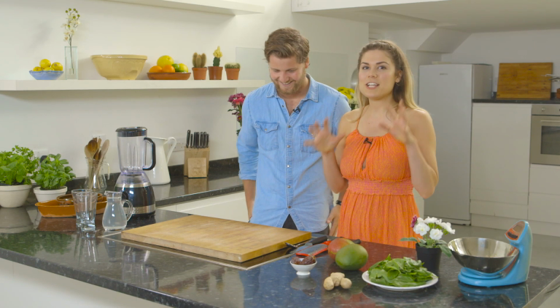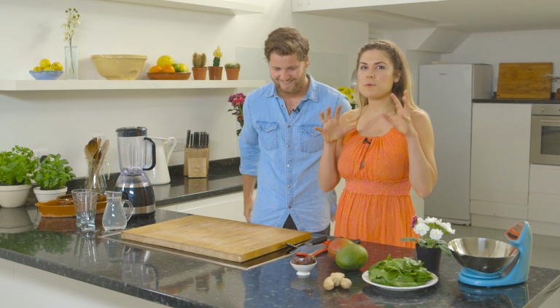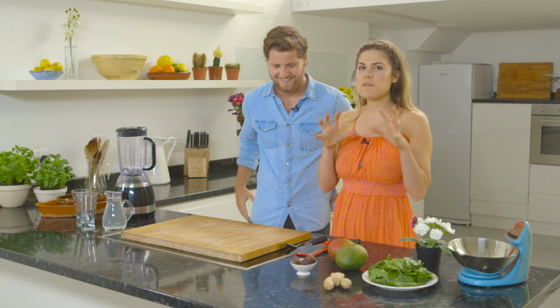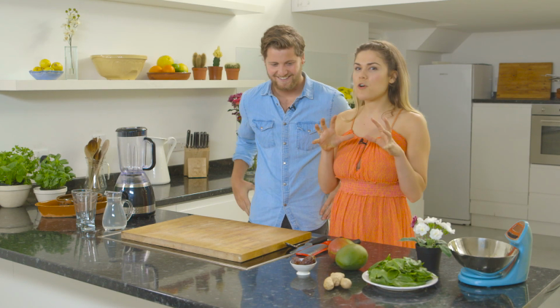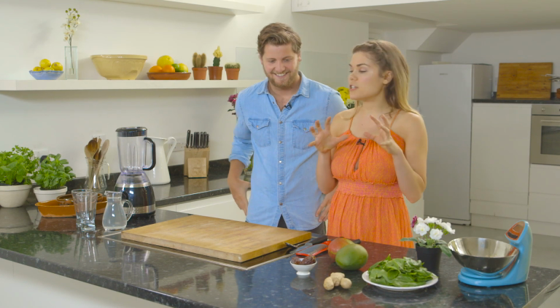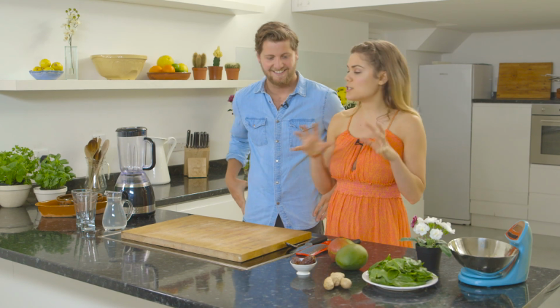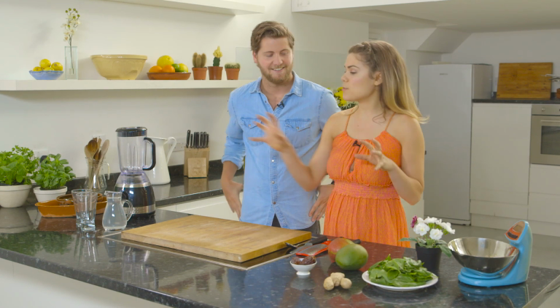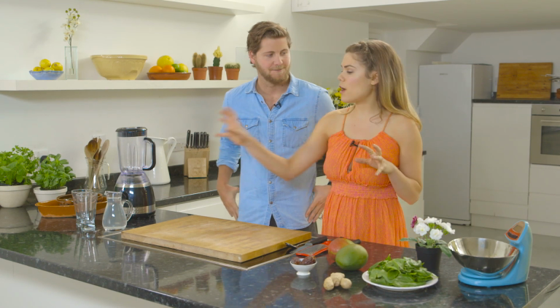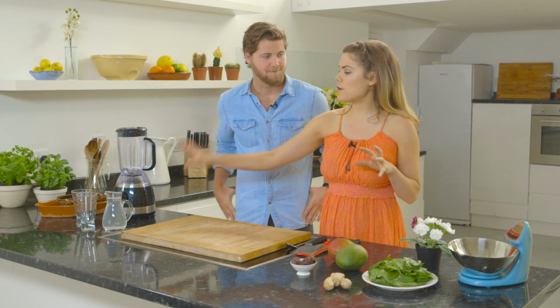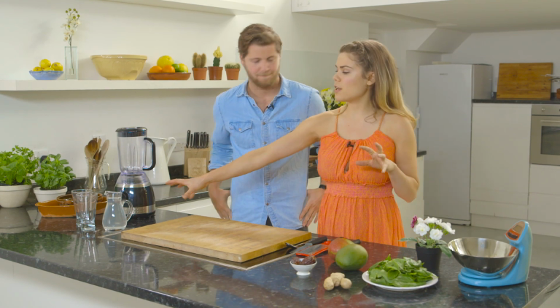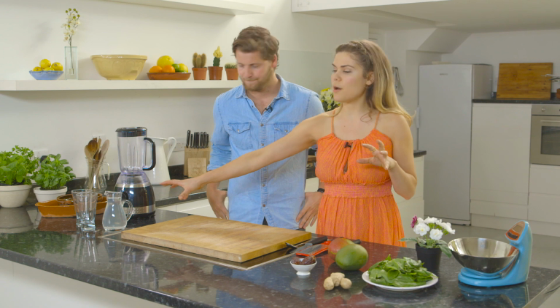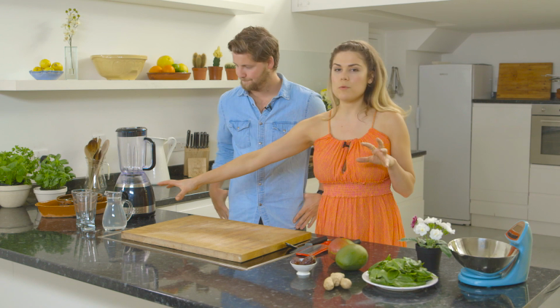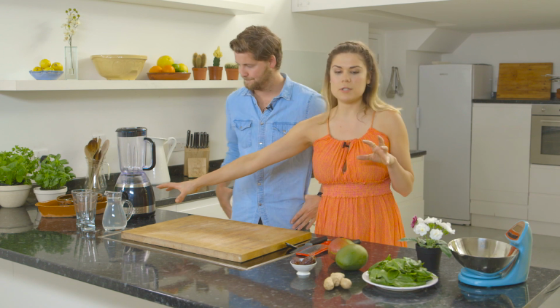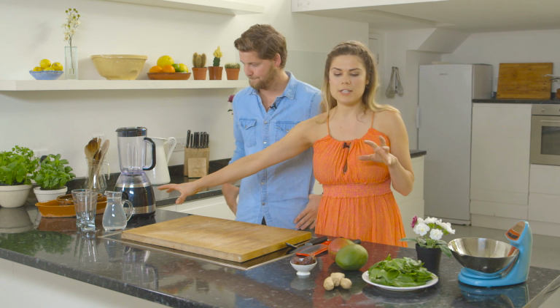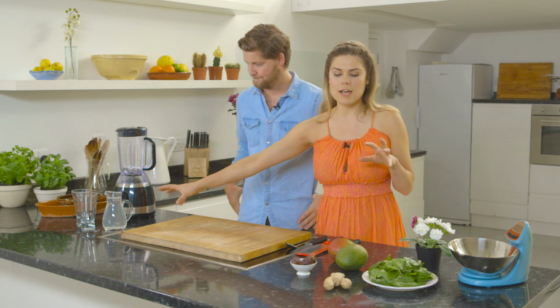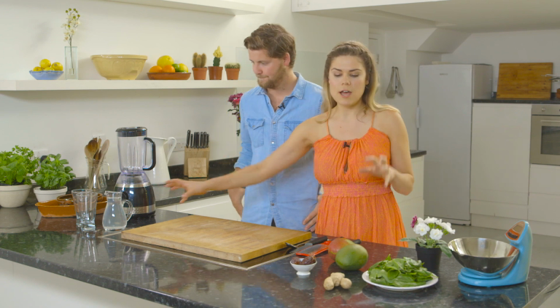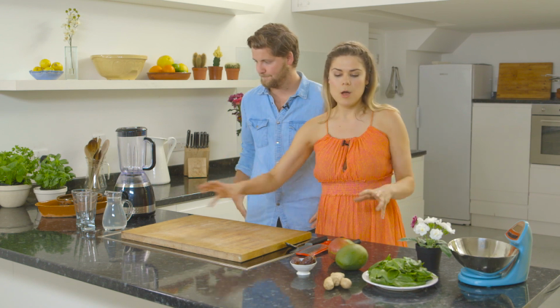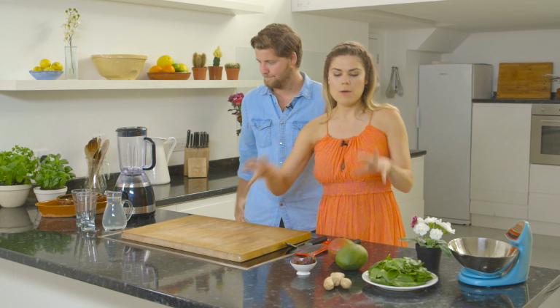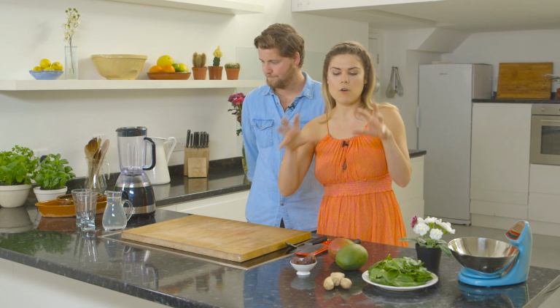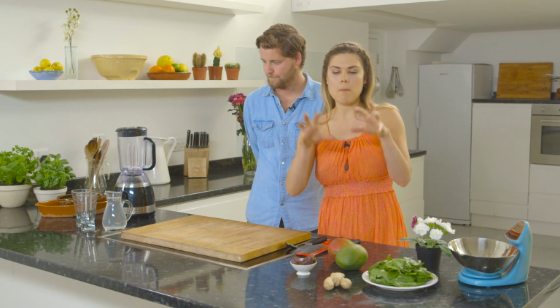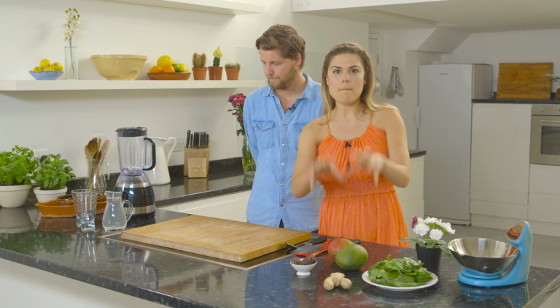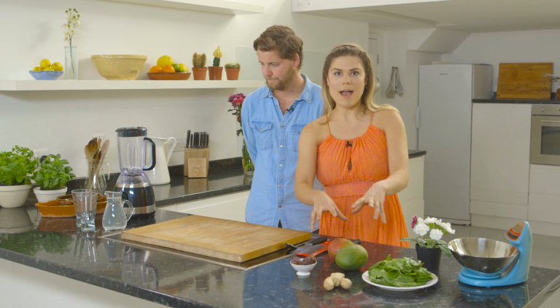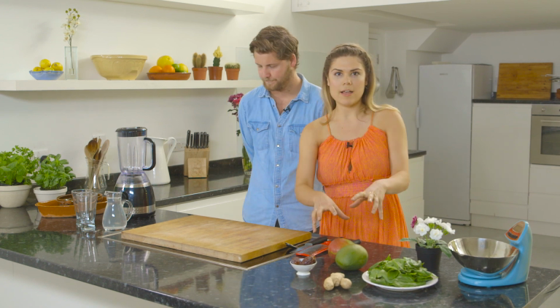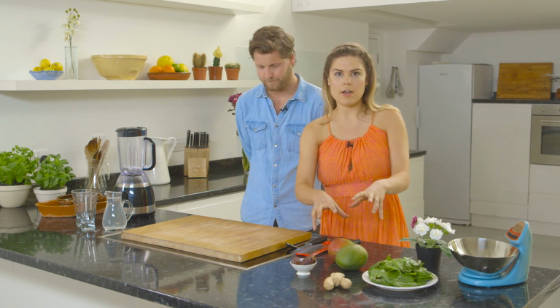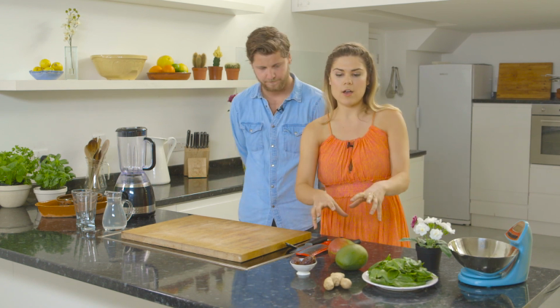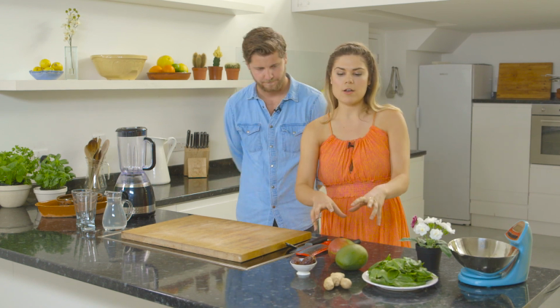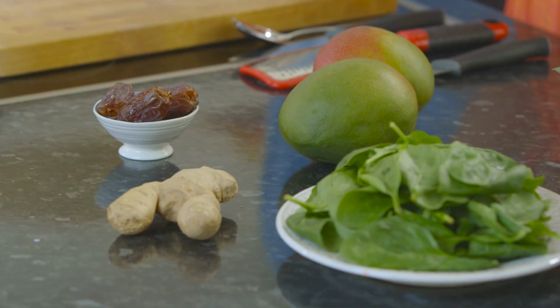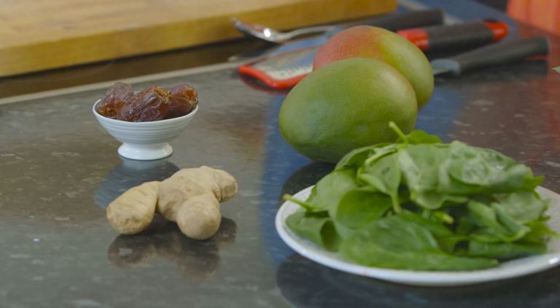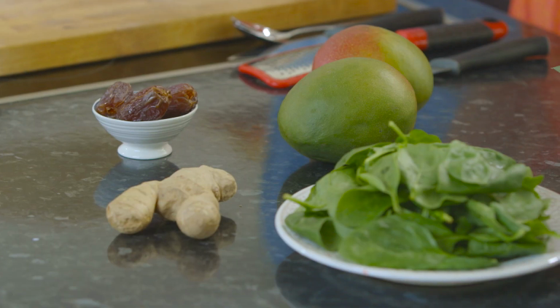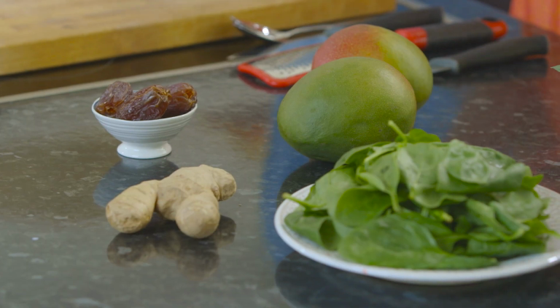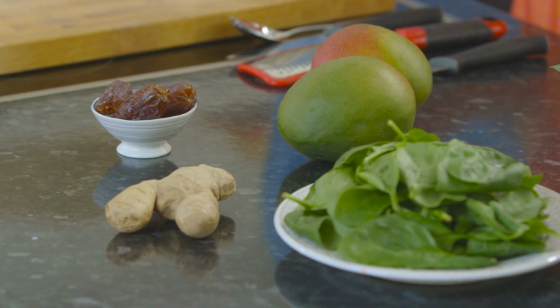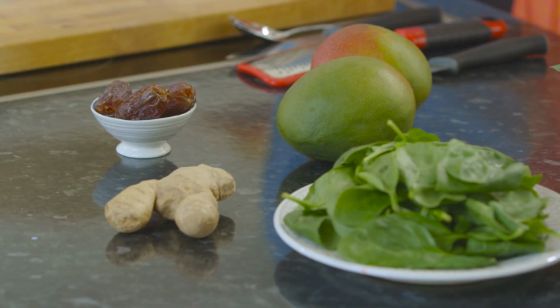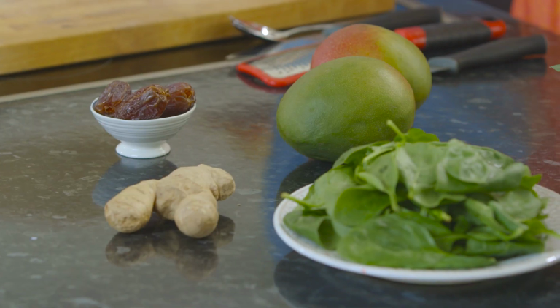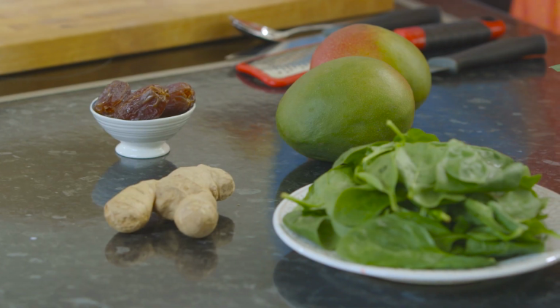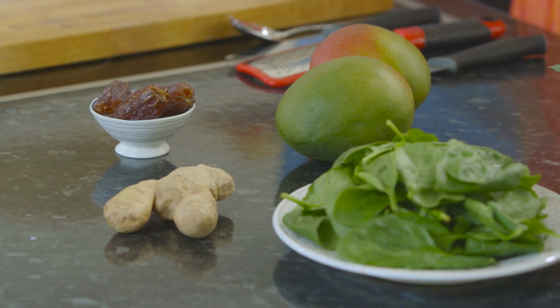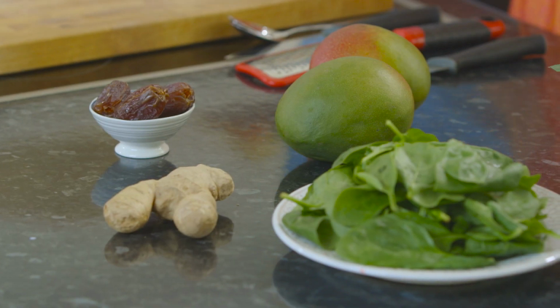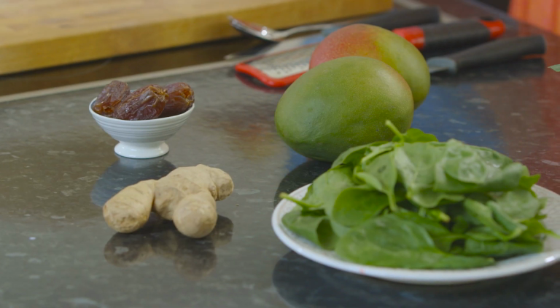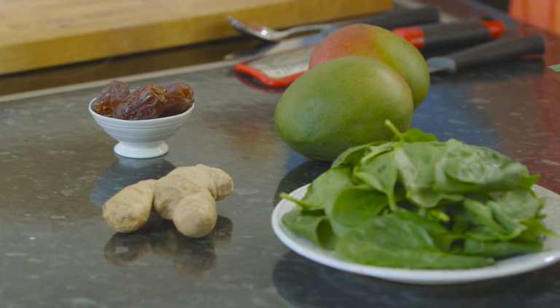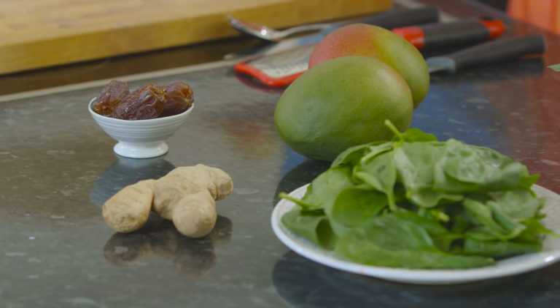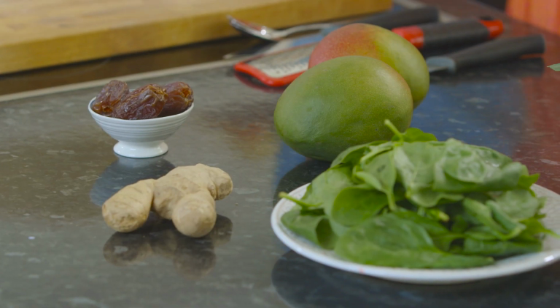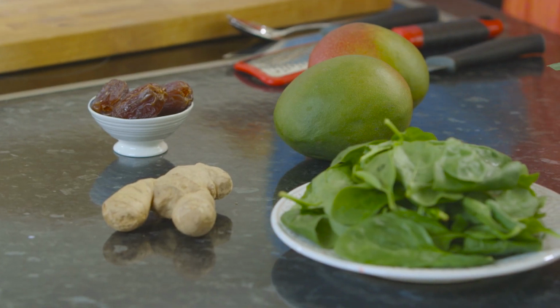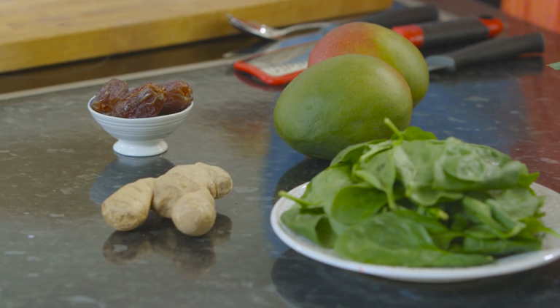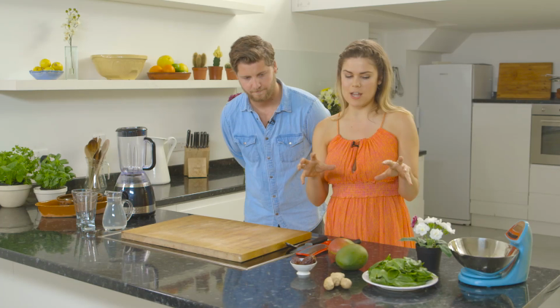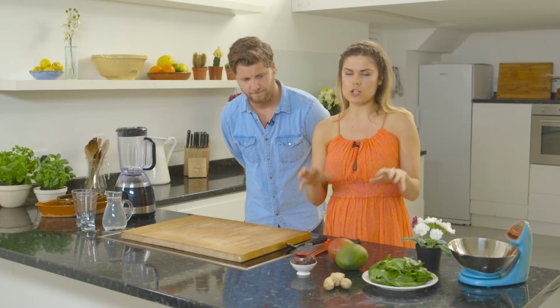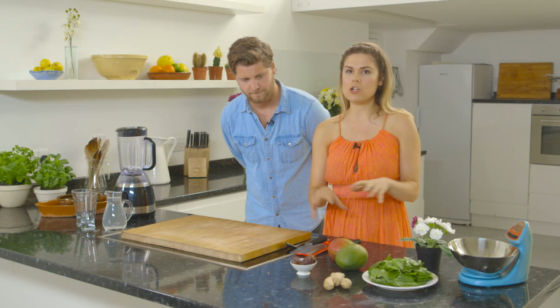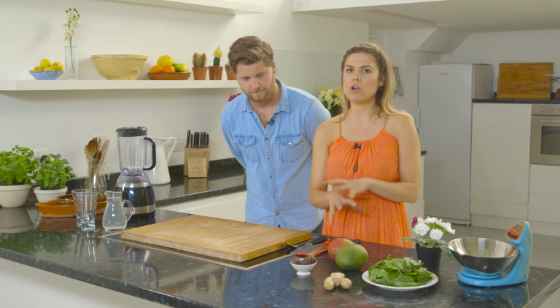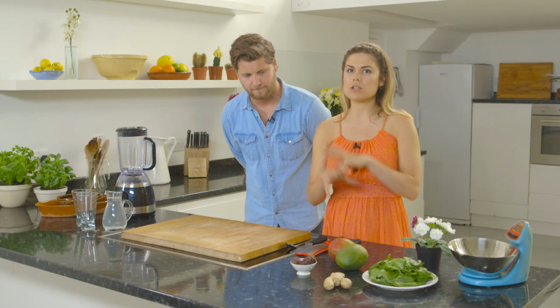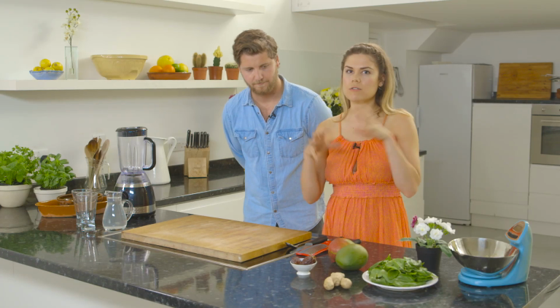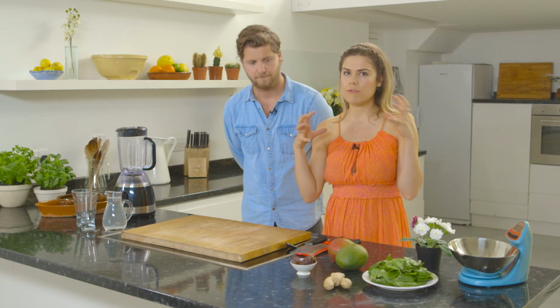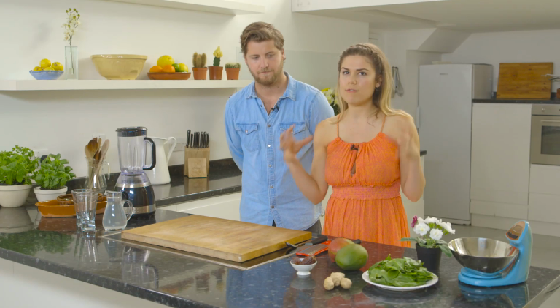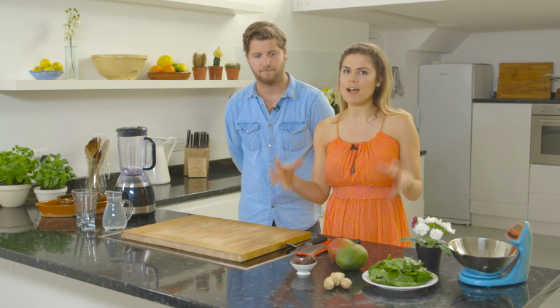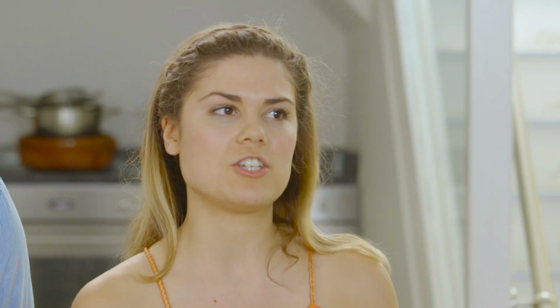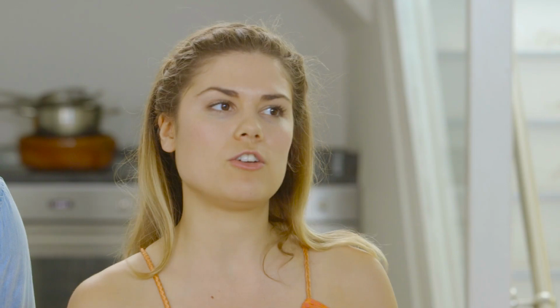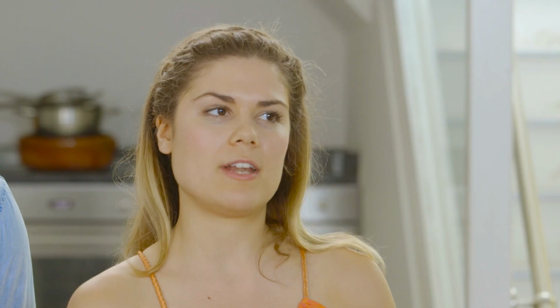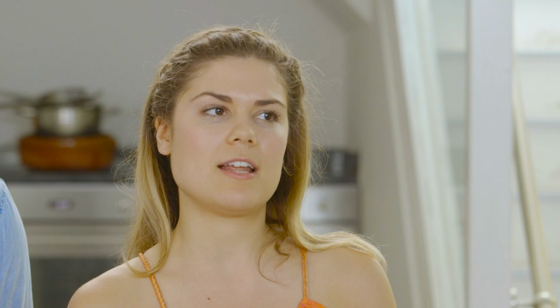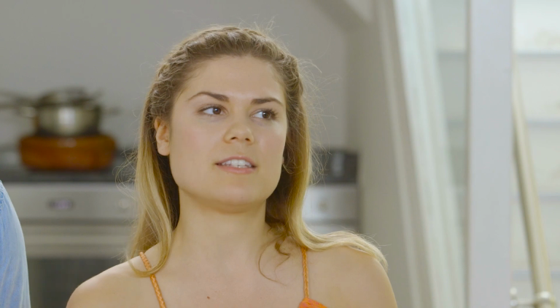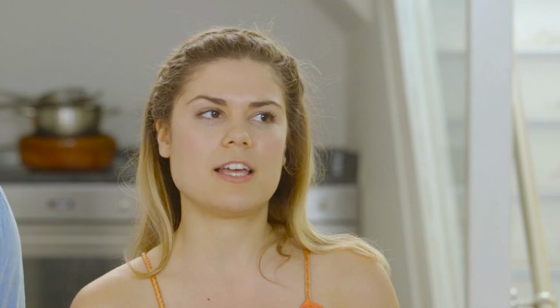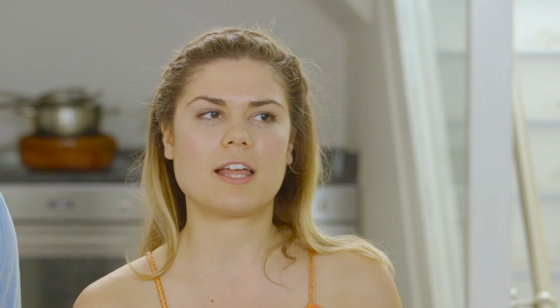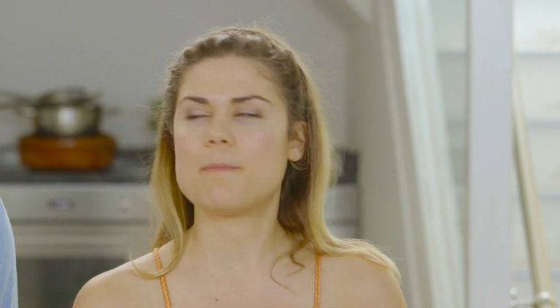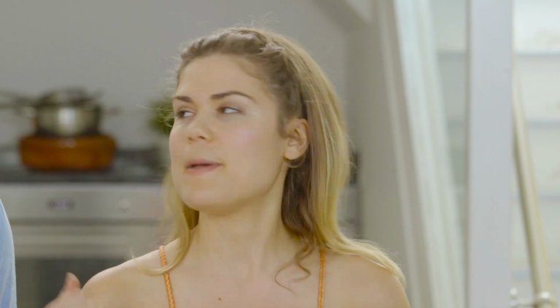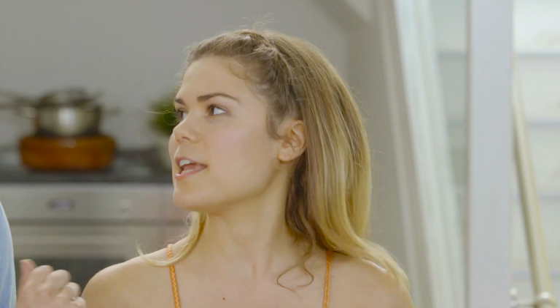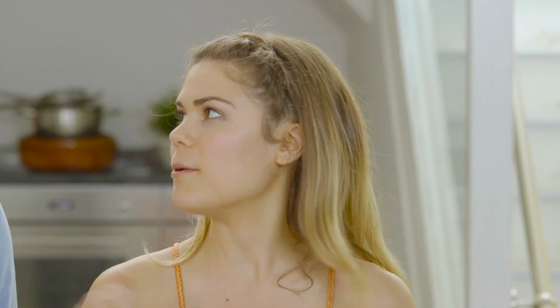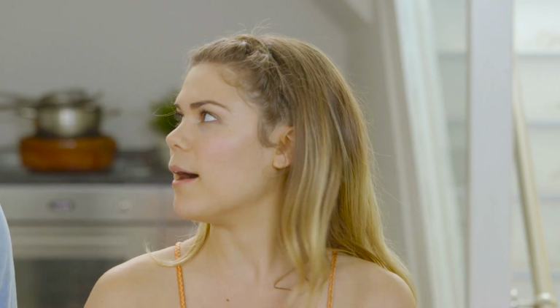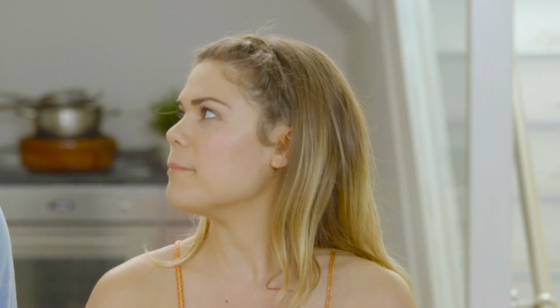Okay, so we've got some coconut water, we've got mangoes, we've got dates, ginger, spinach. Lots of fresh ingredients that are going to pick you up.